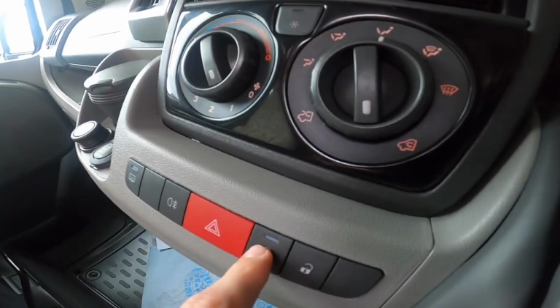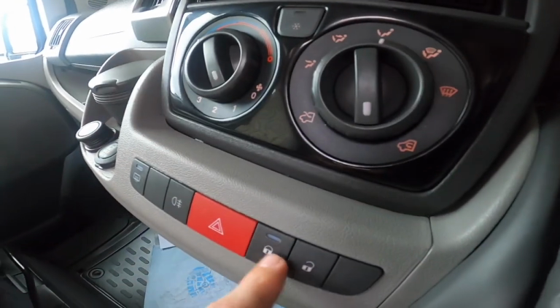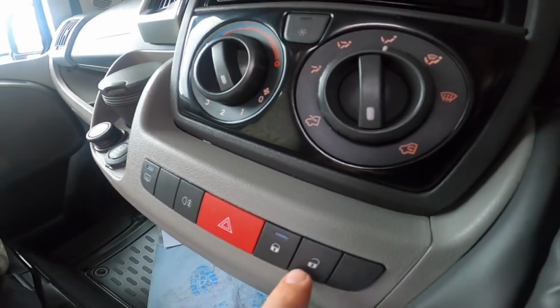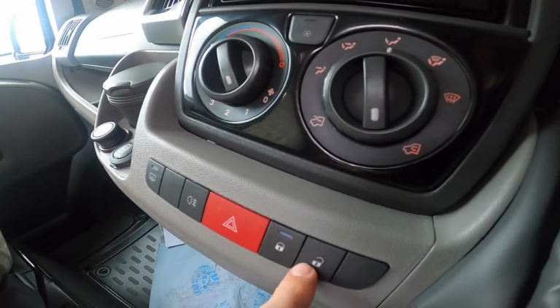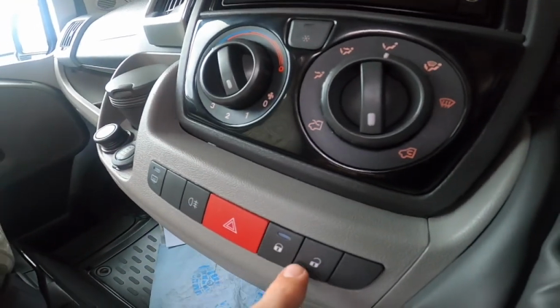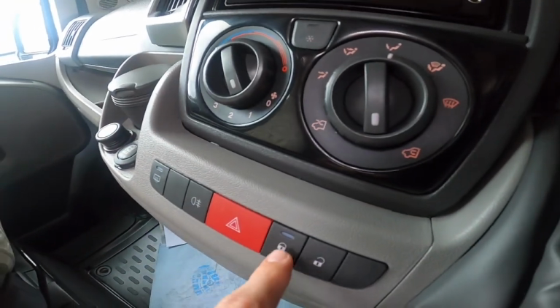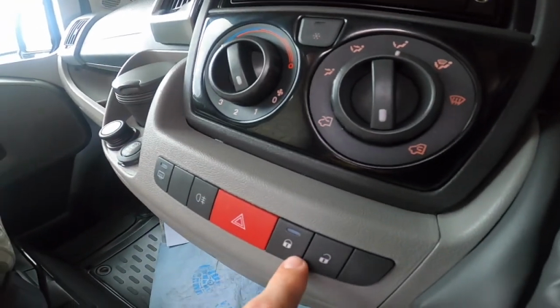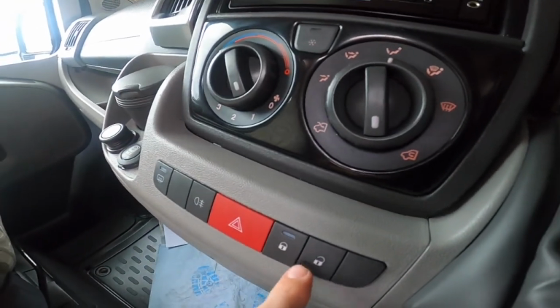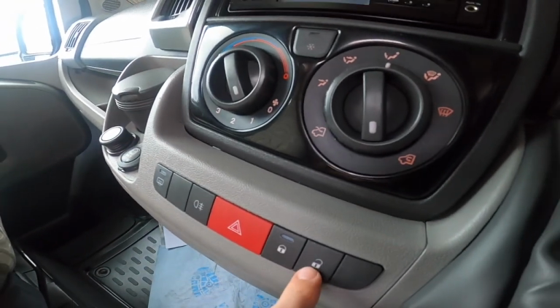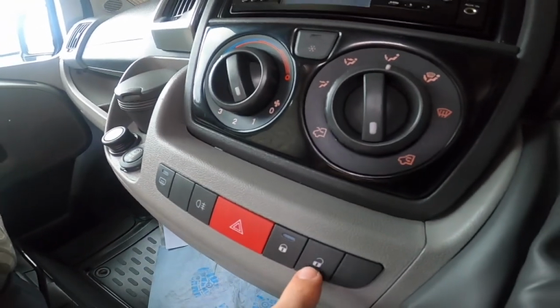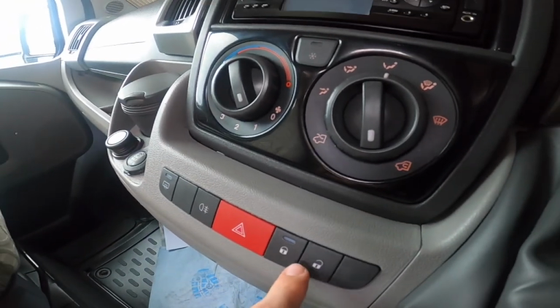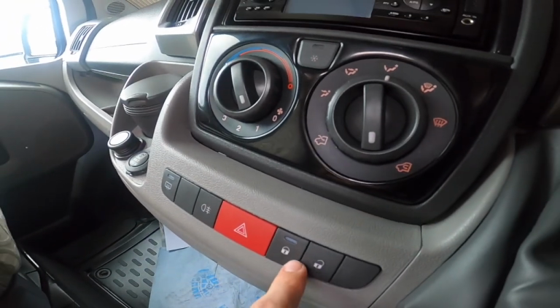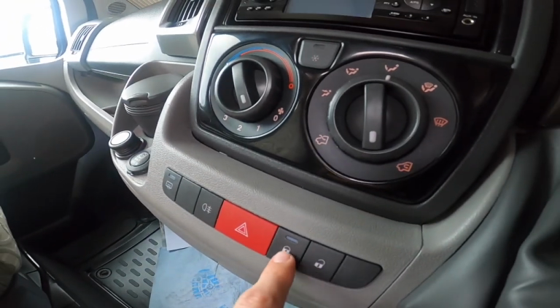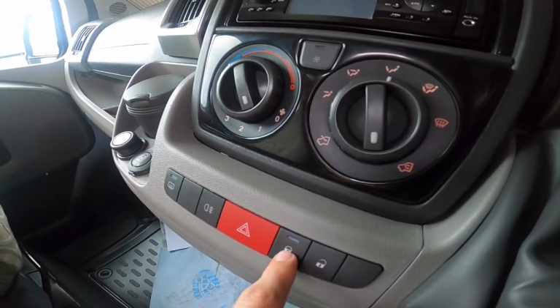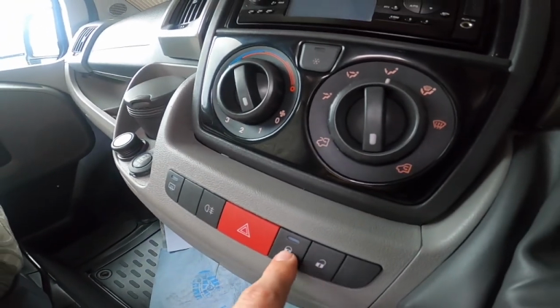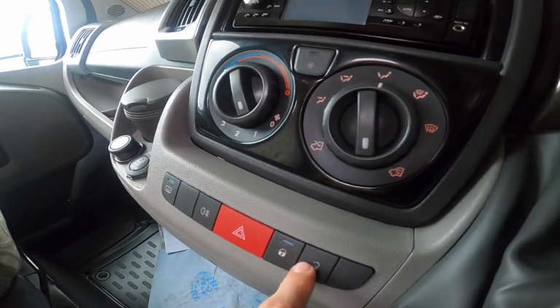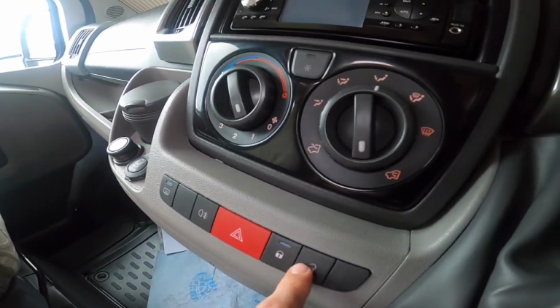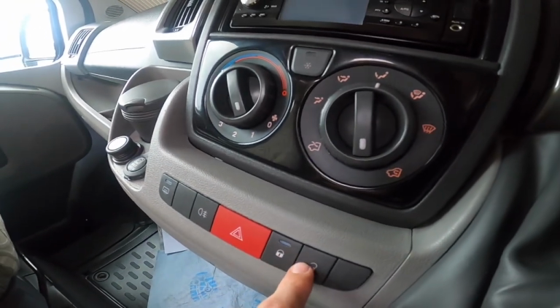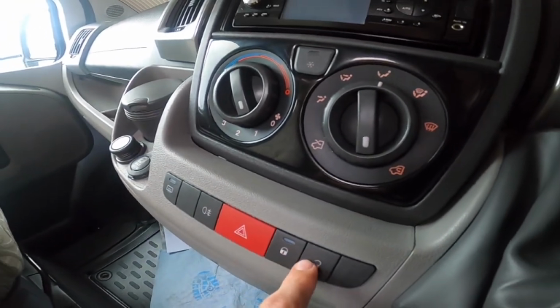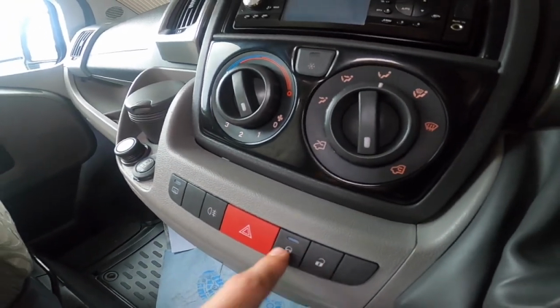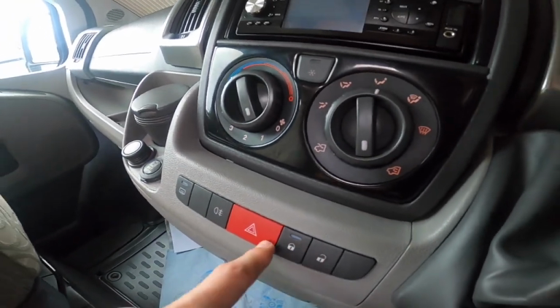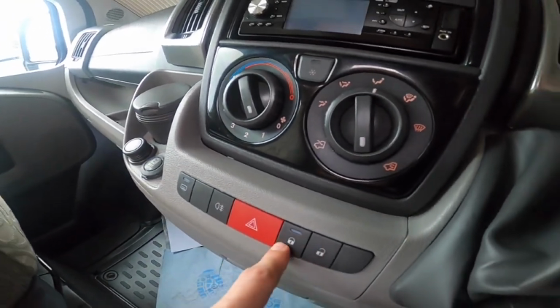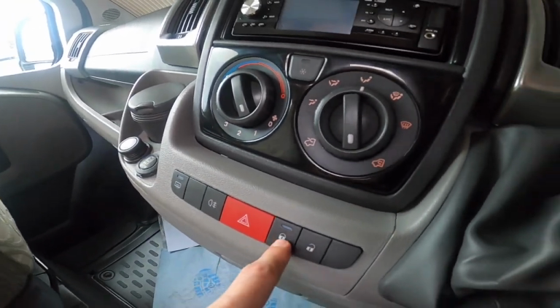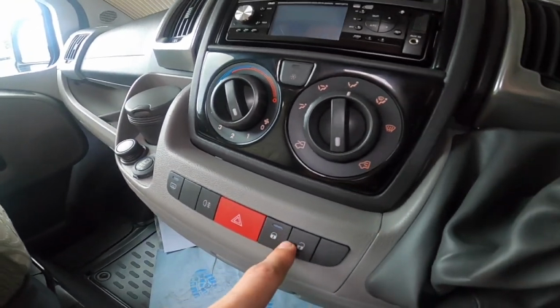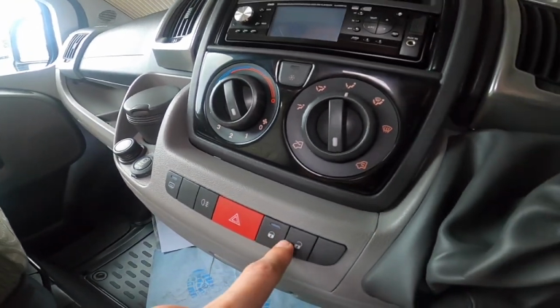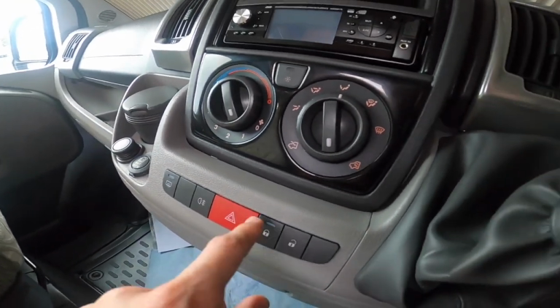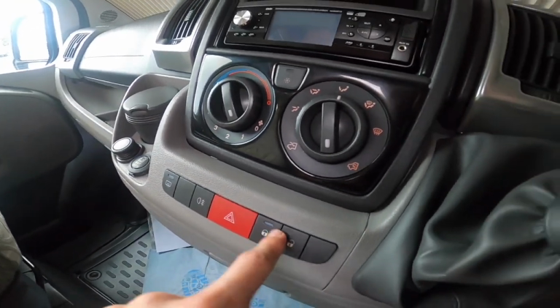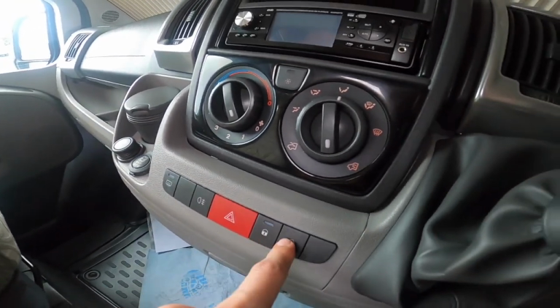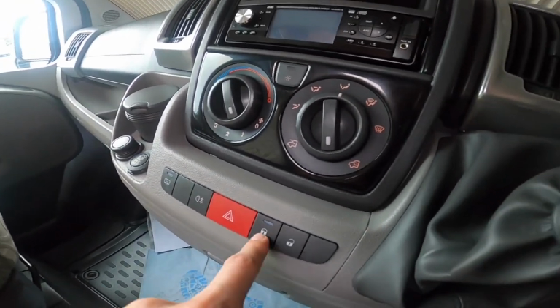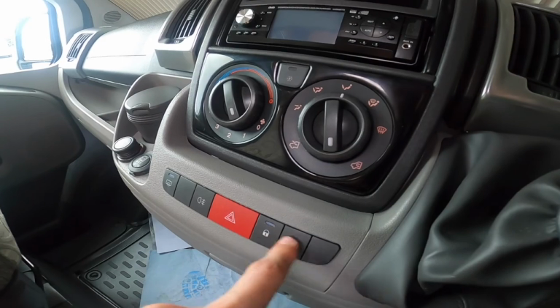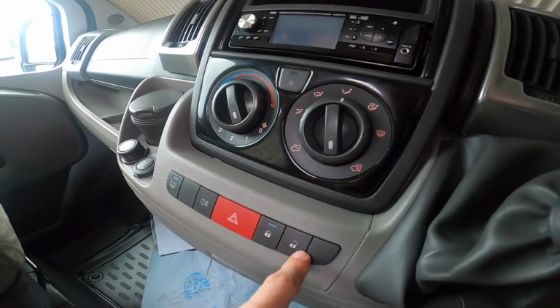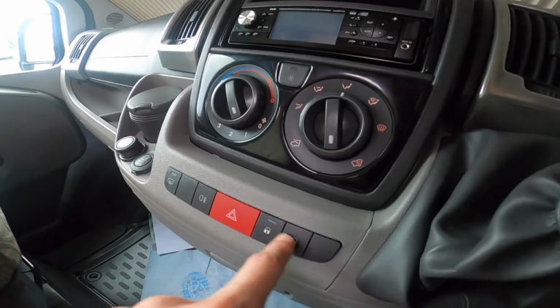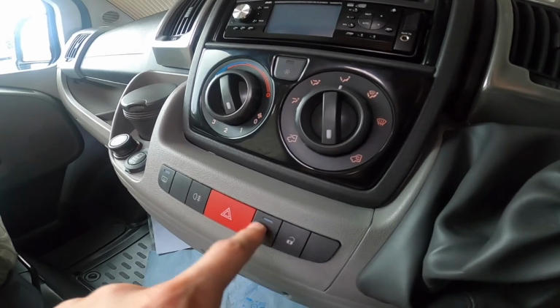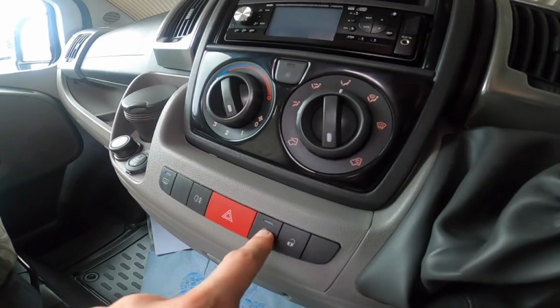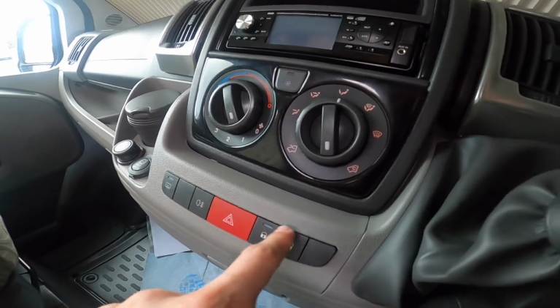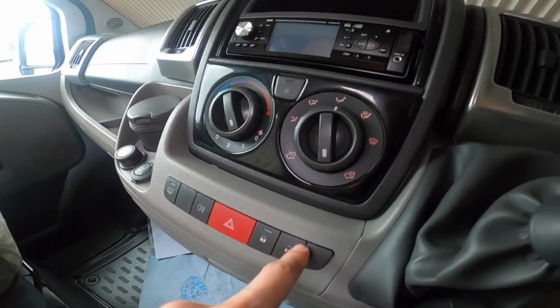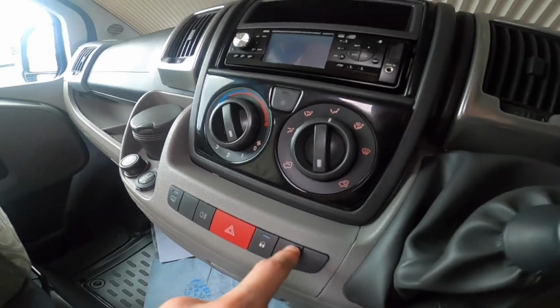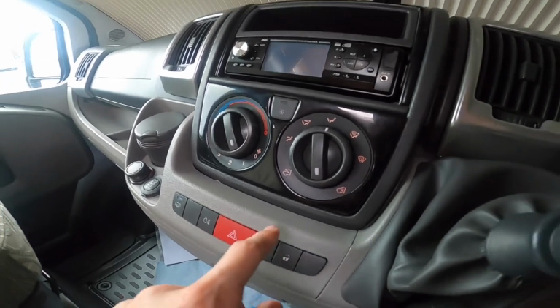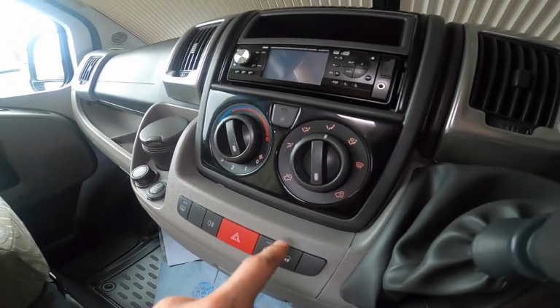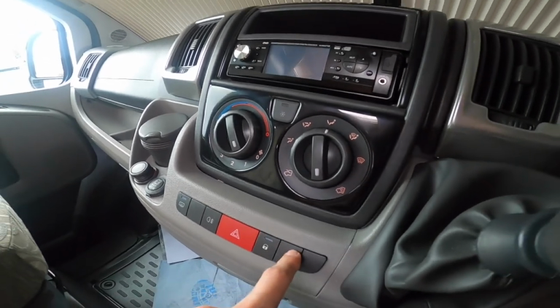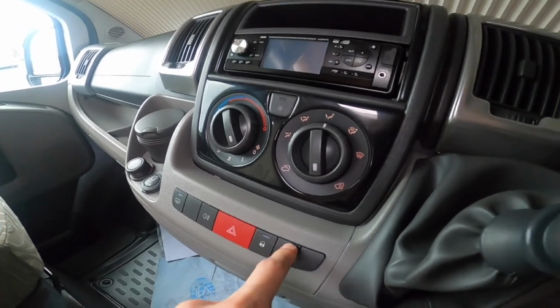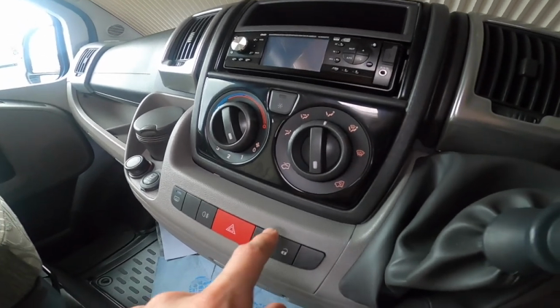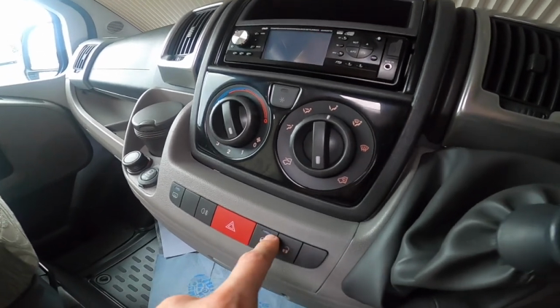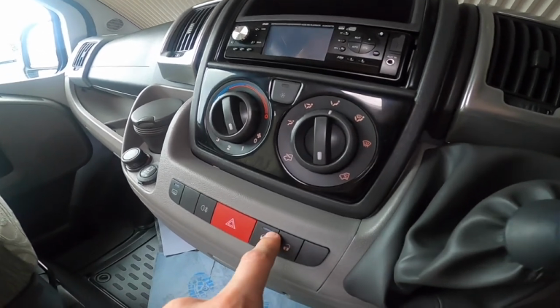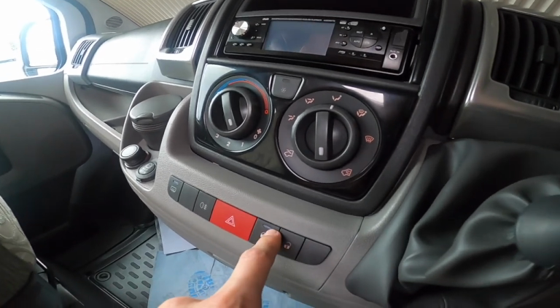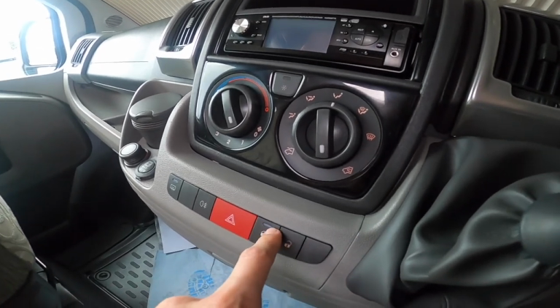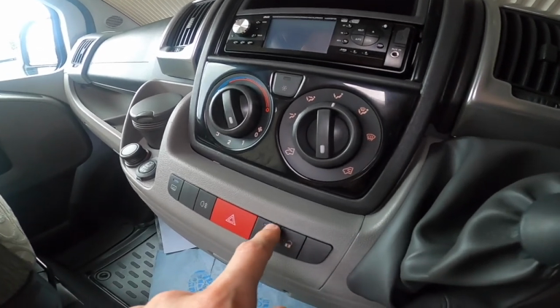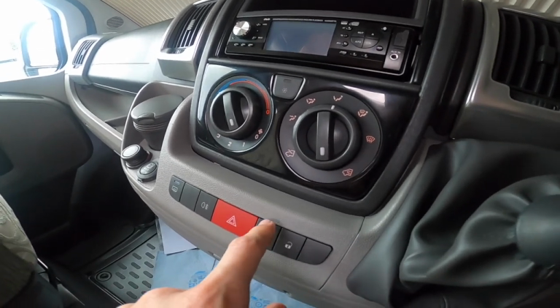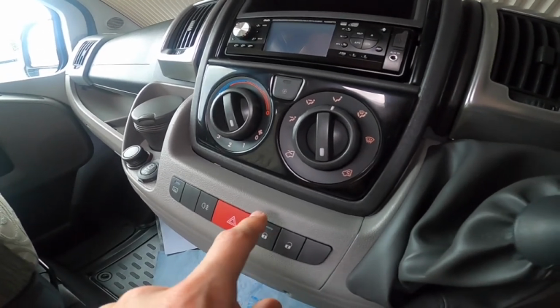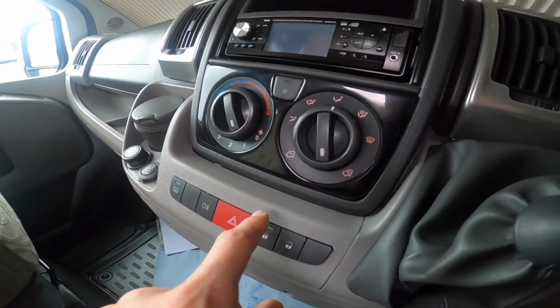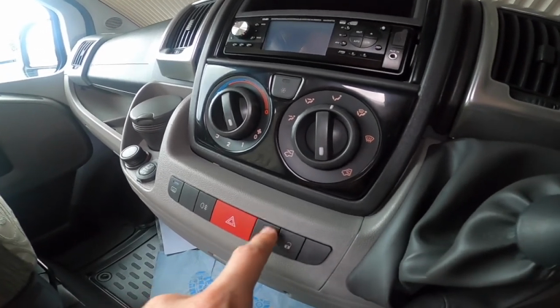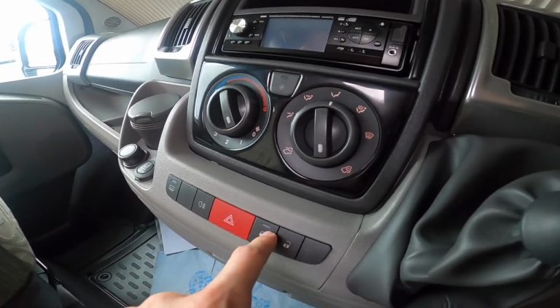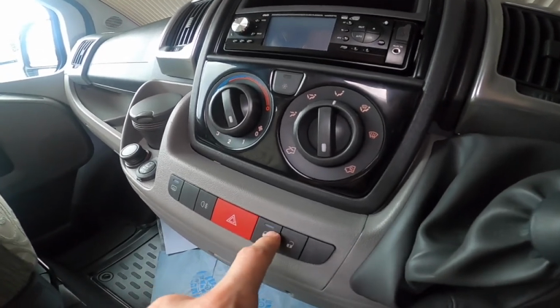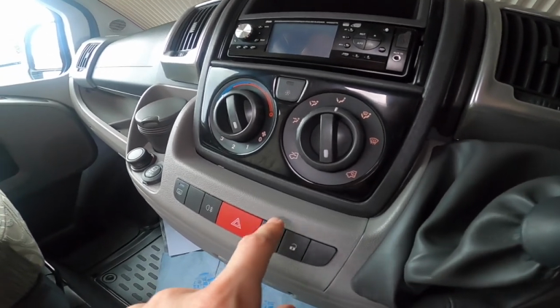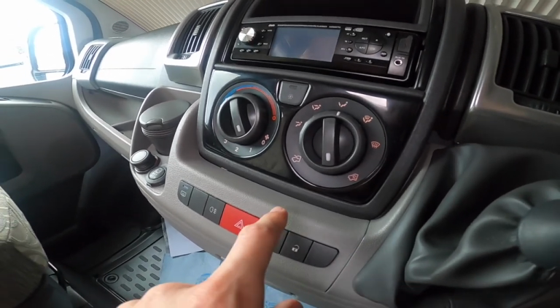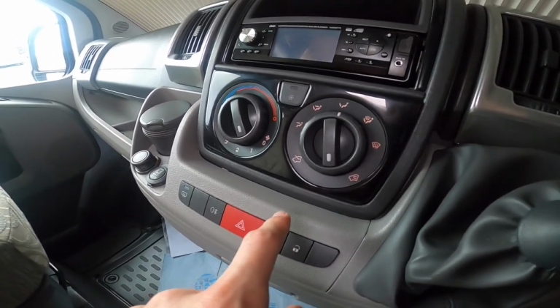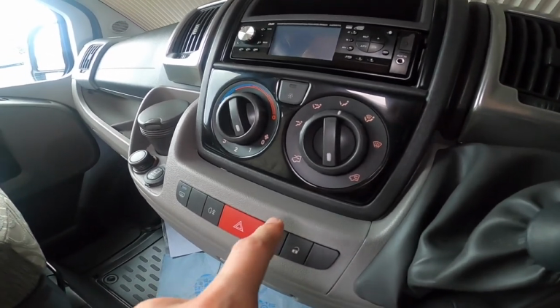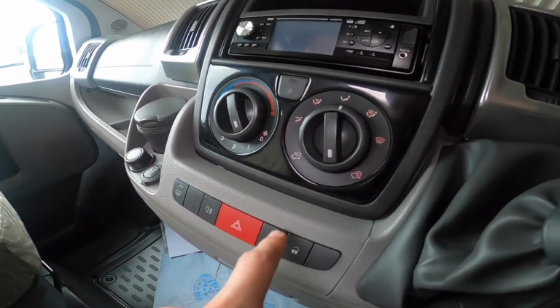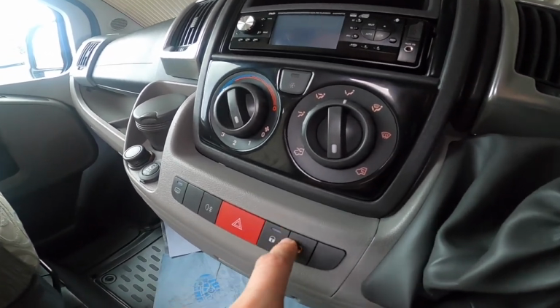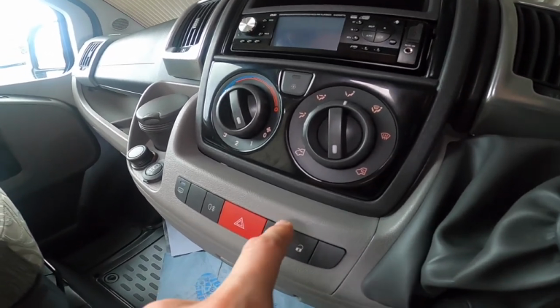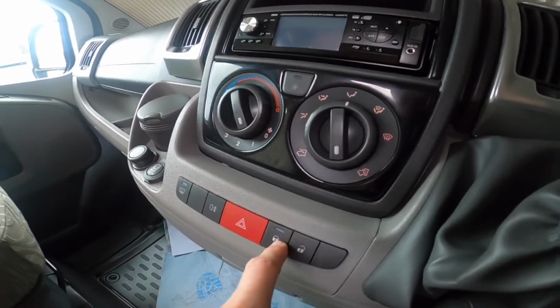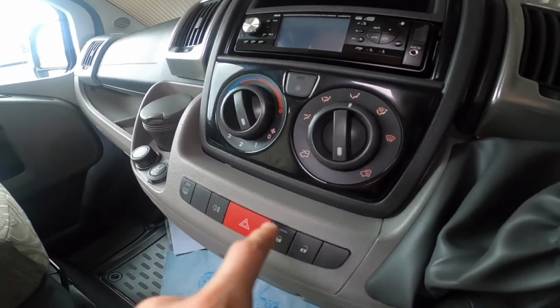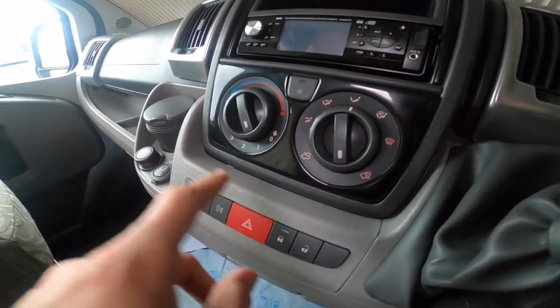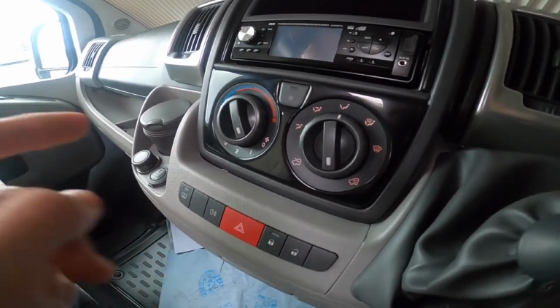Central locking from the dash — this locks the doors and the habitation door as well, so it locks the cab and the hab door from the dashboard. You will have to manually lock your lockers.